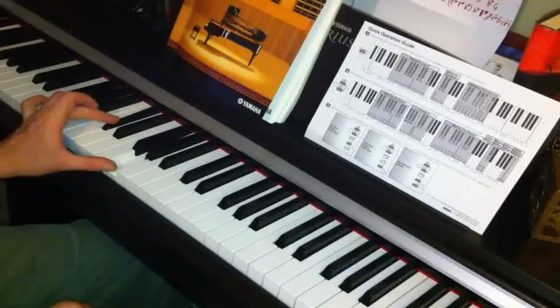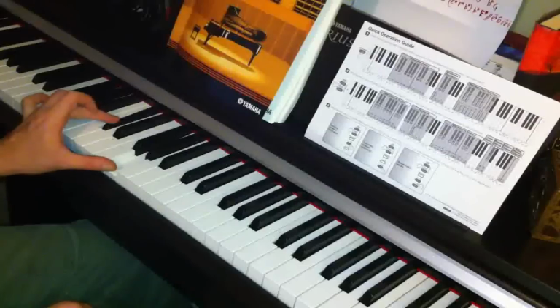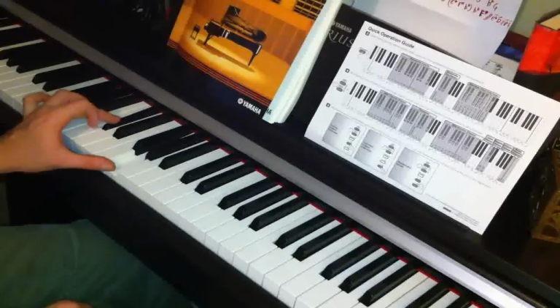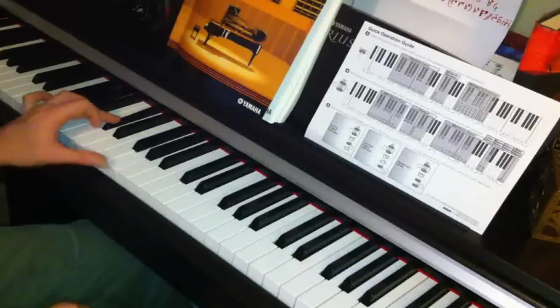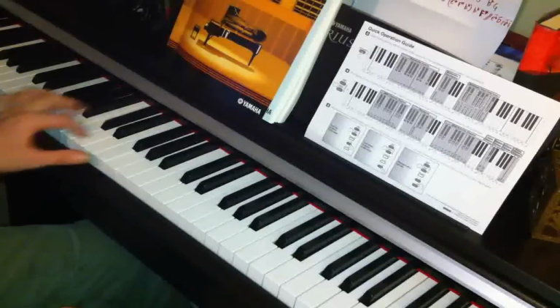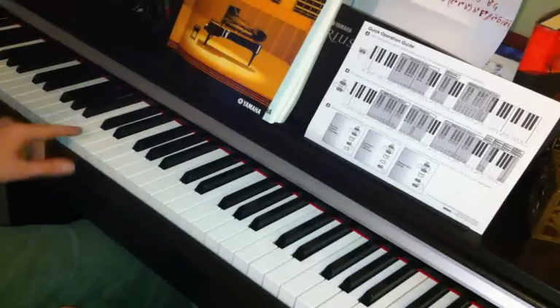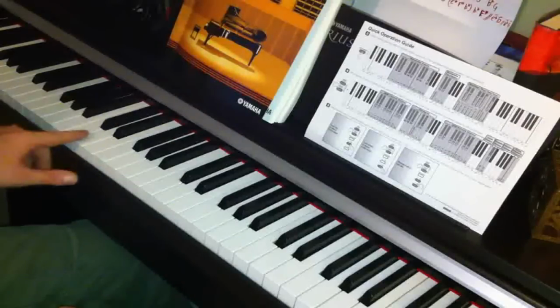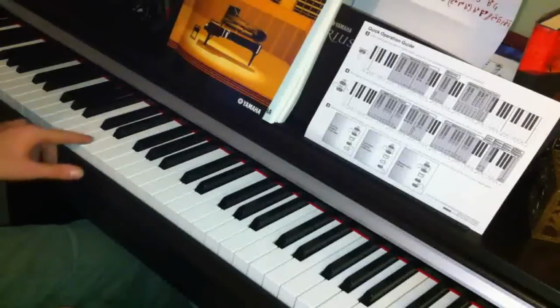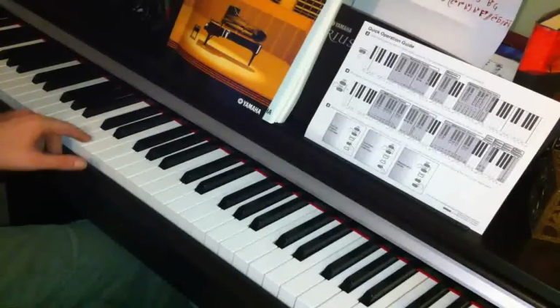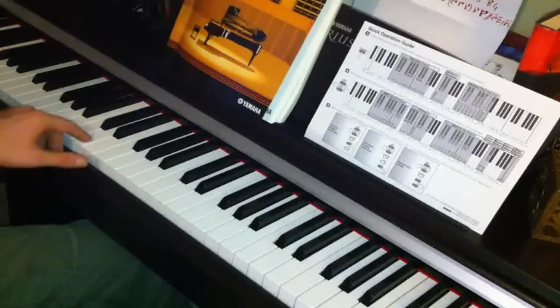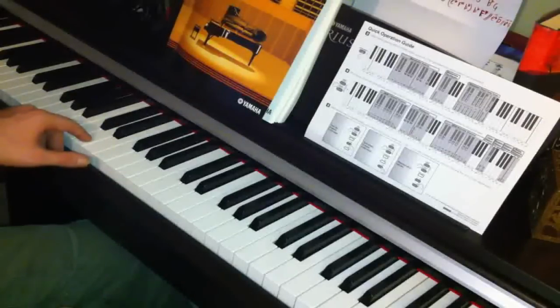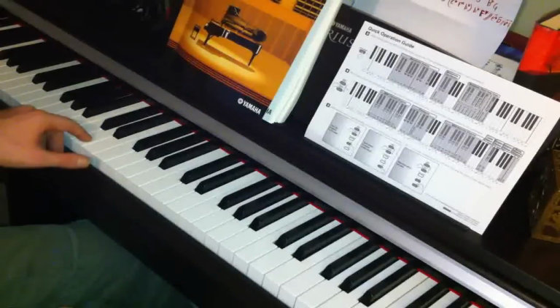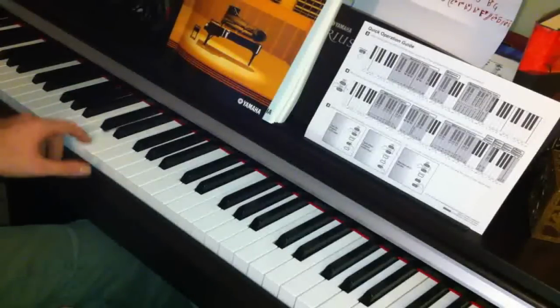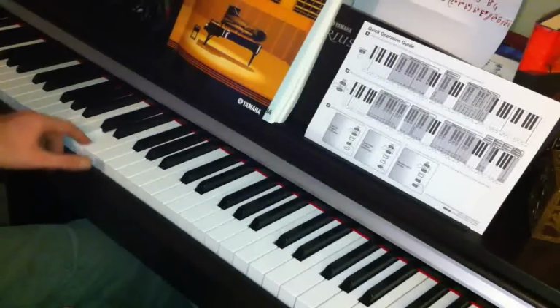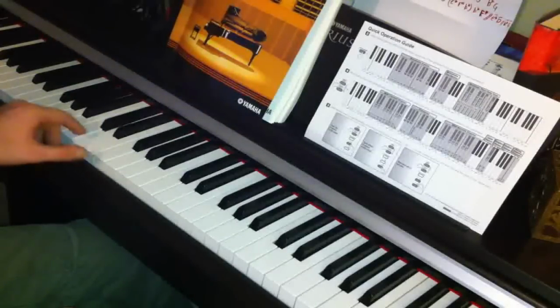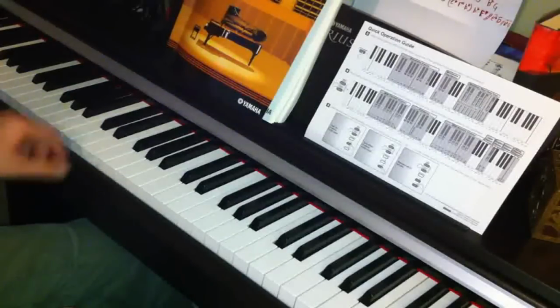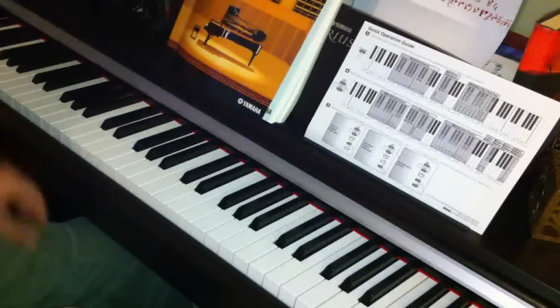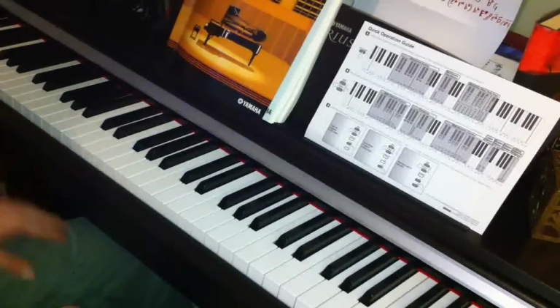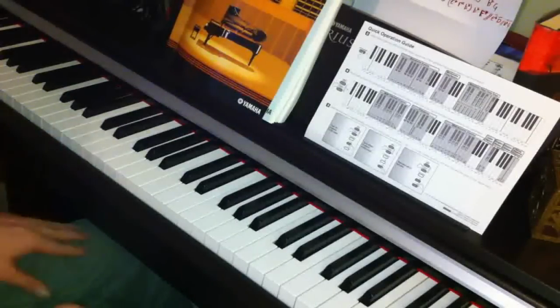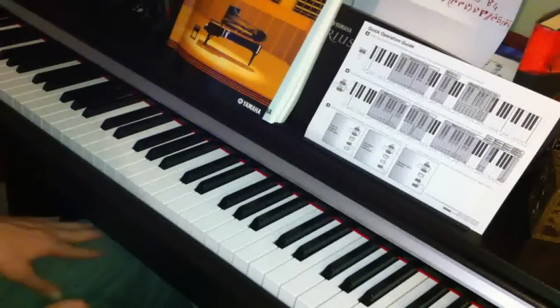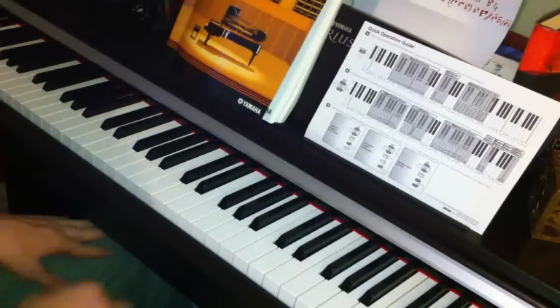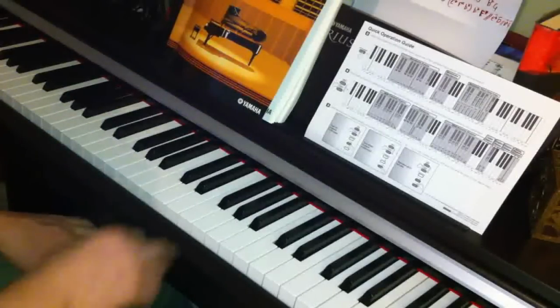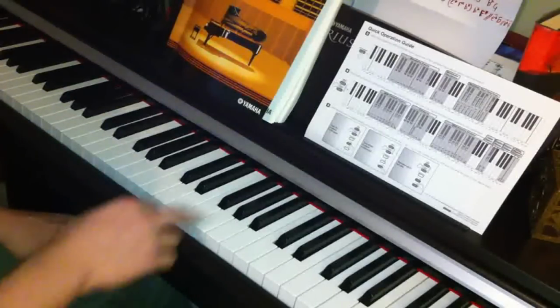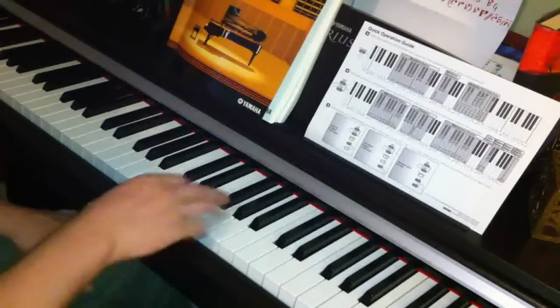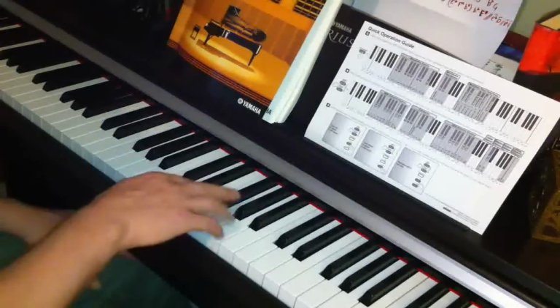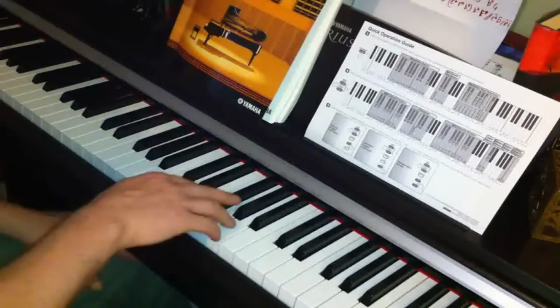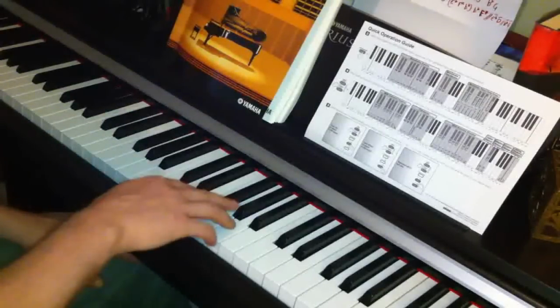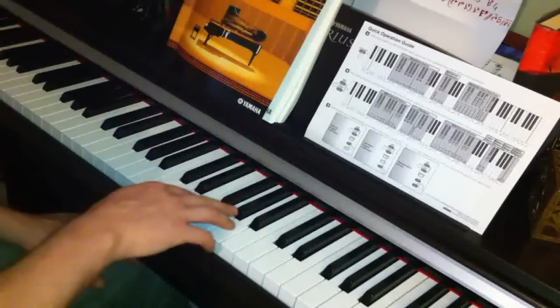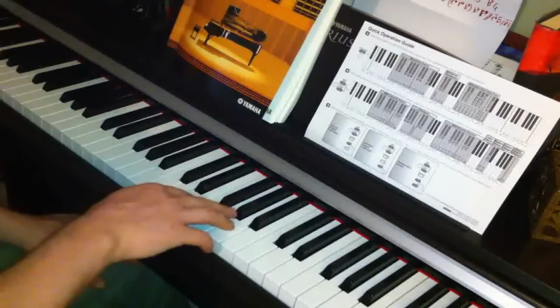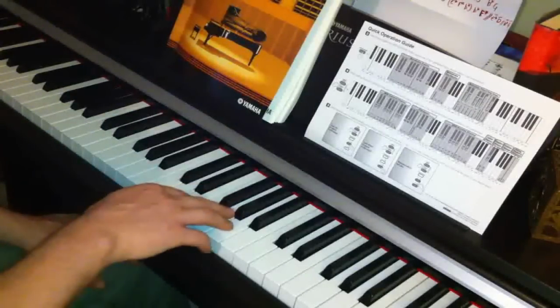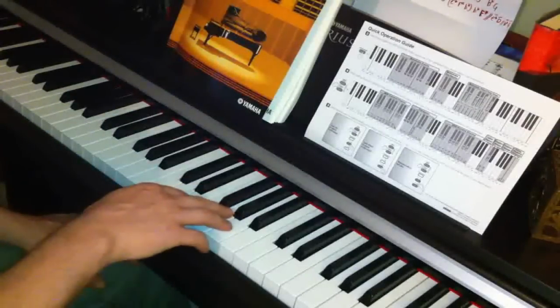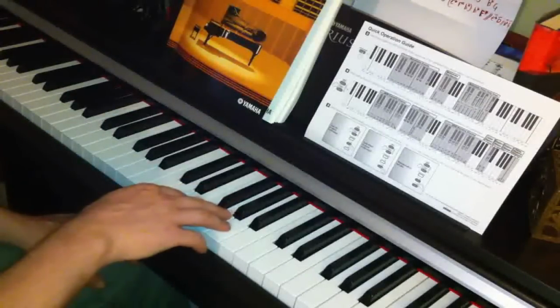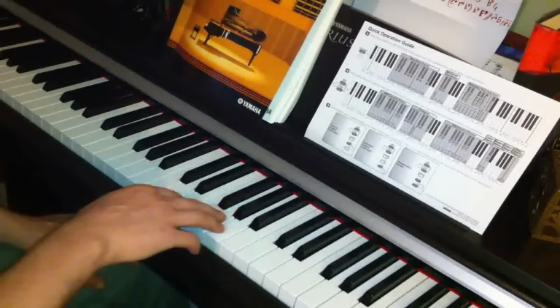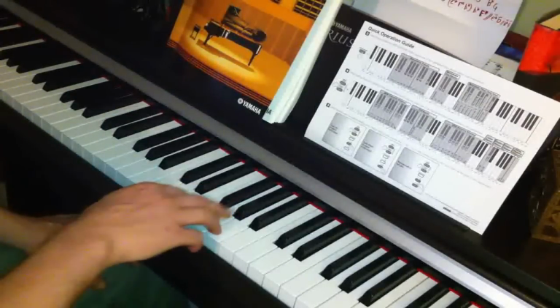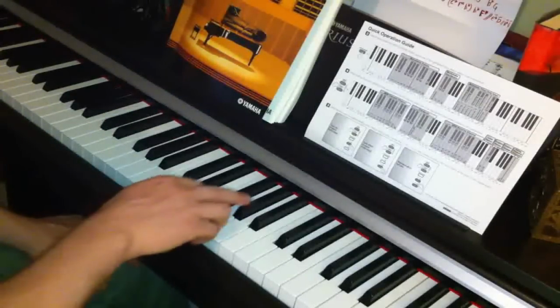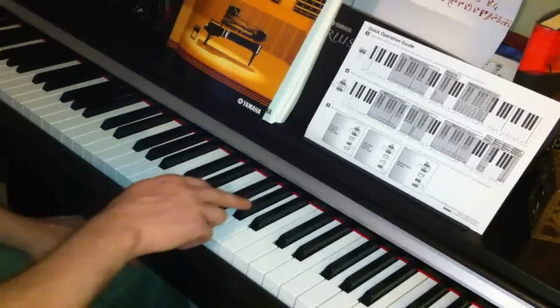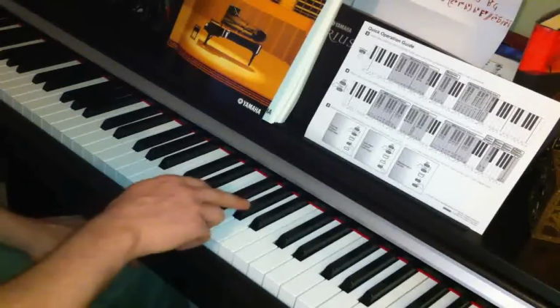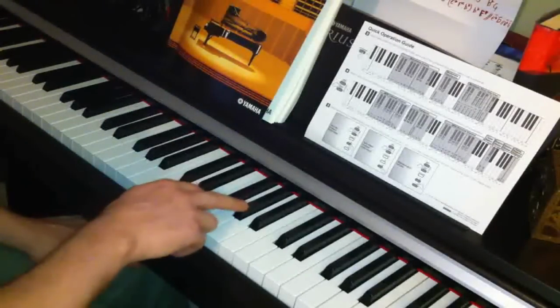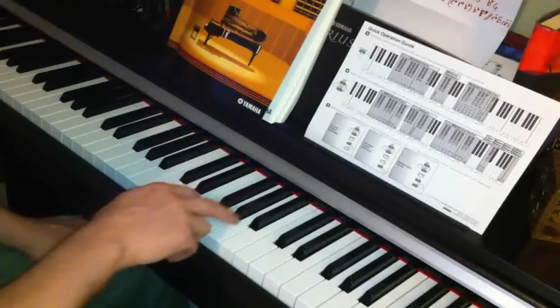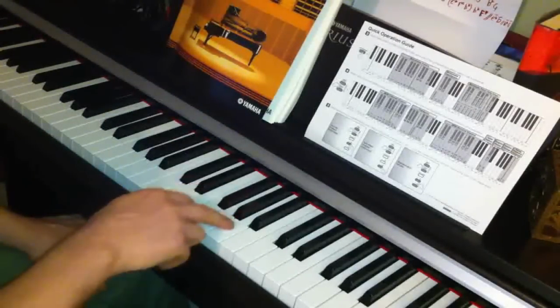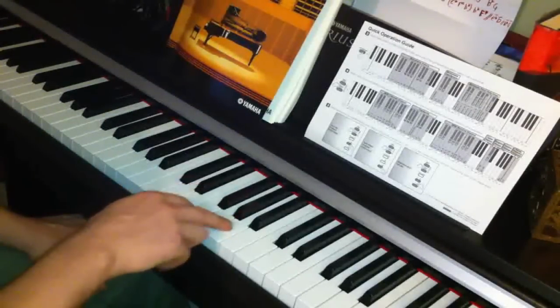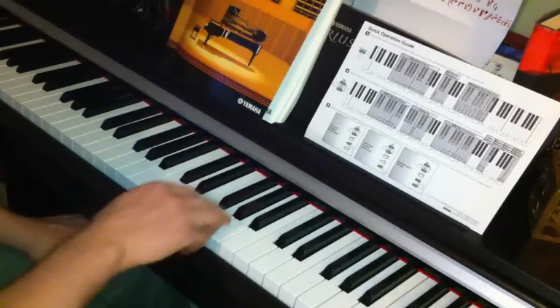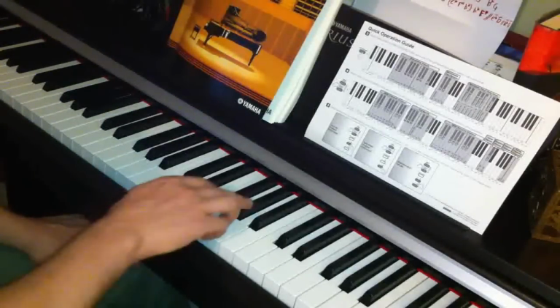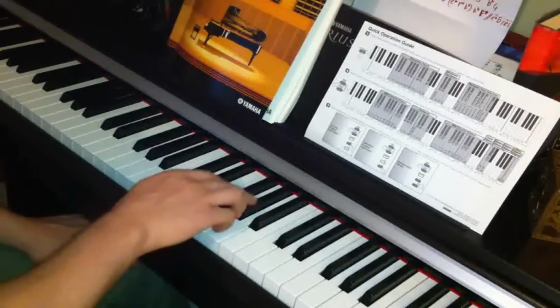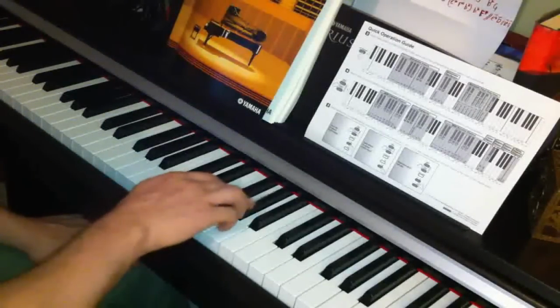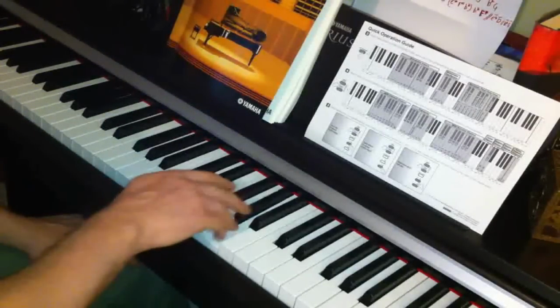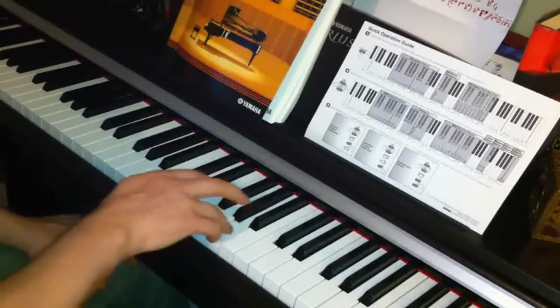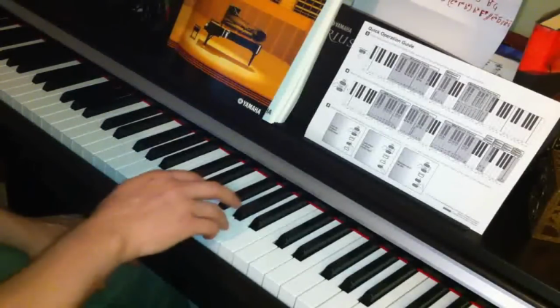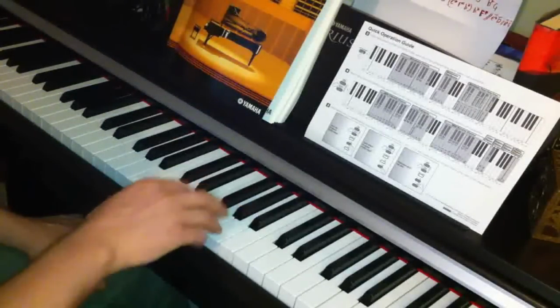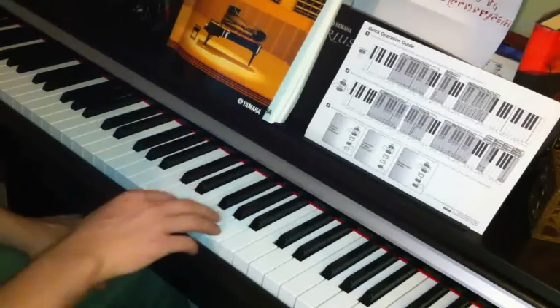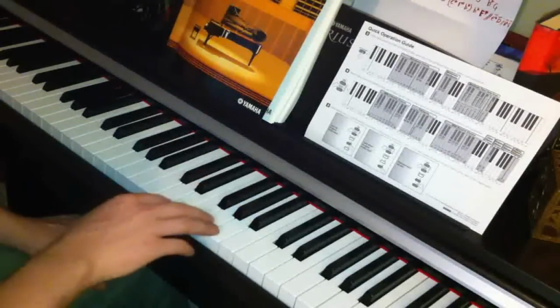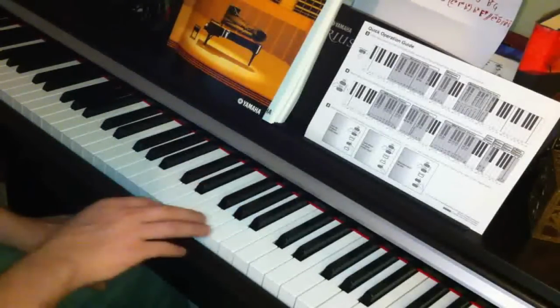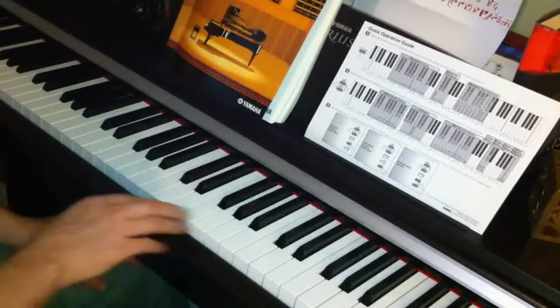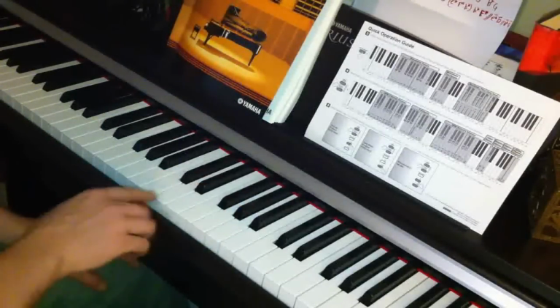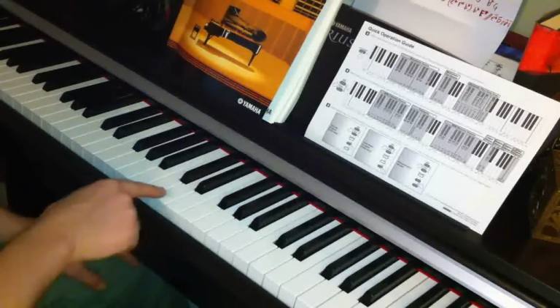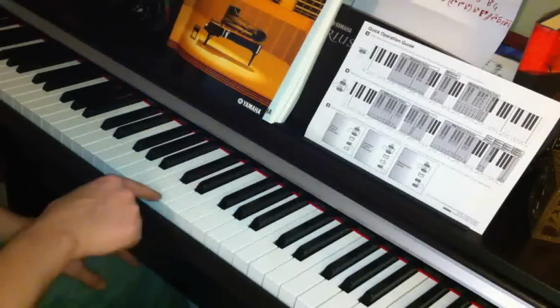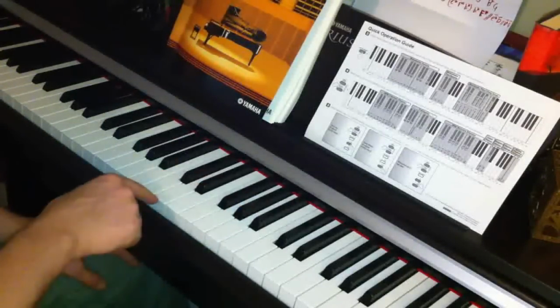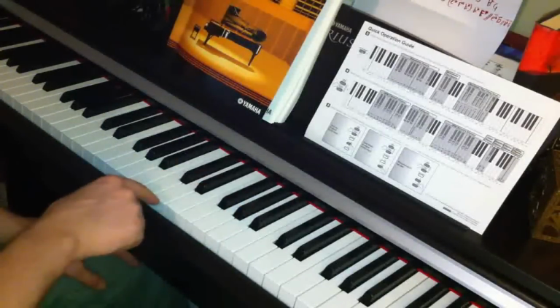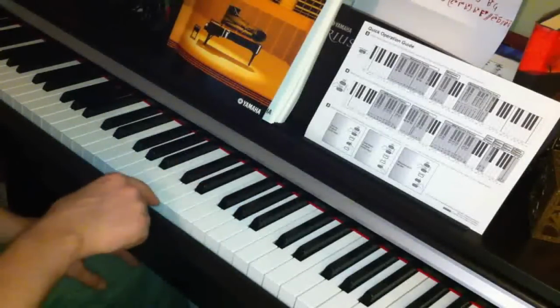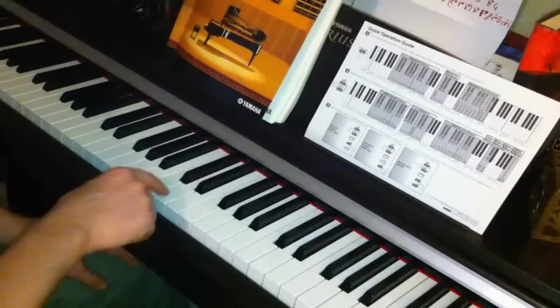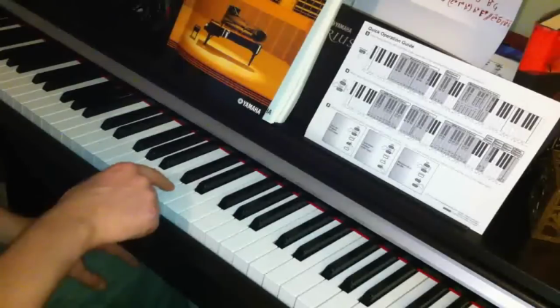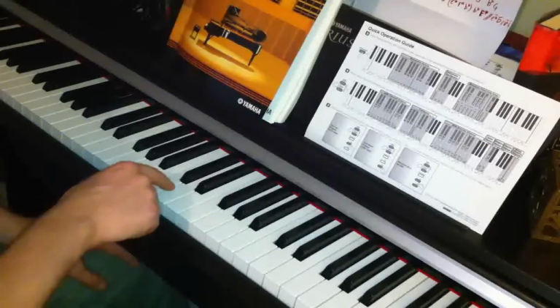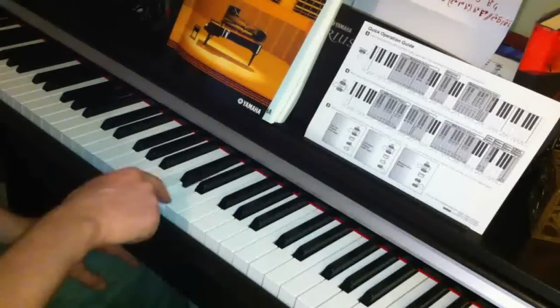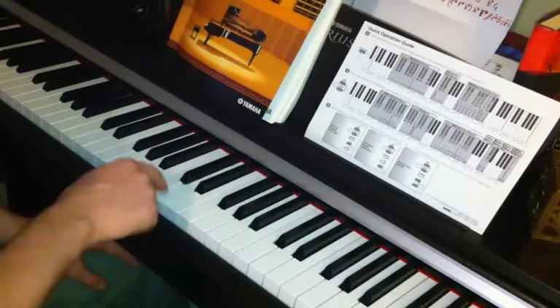That goes up to D, and then with this hand A flat to A, and then down to D.